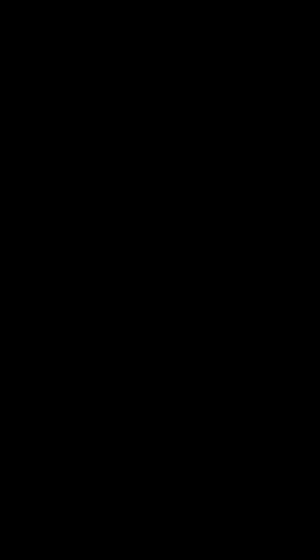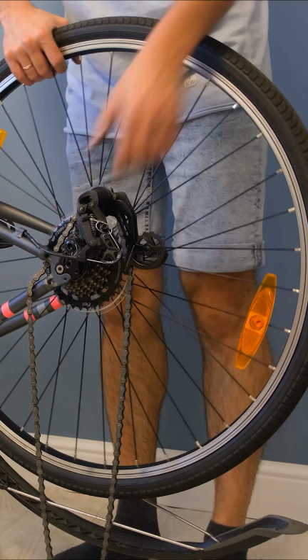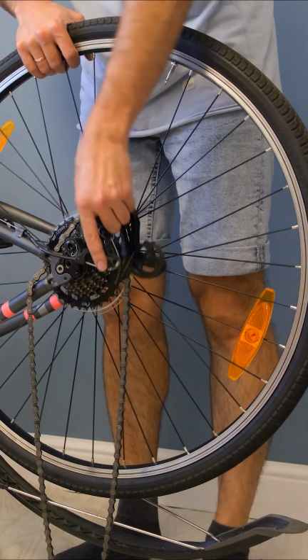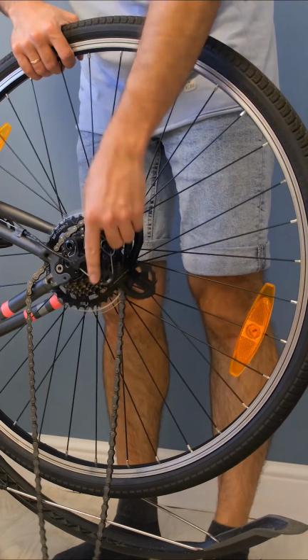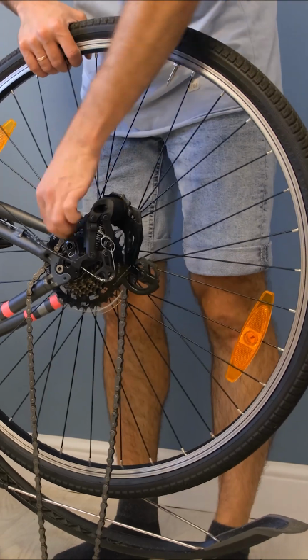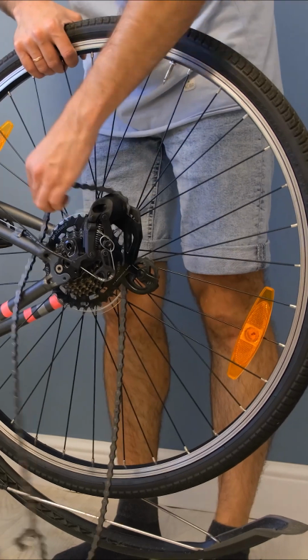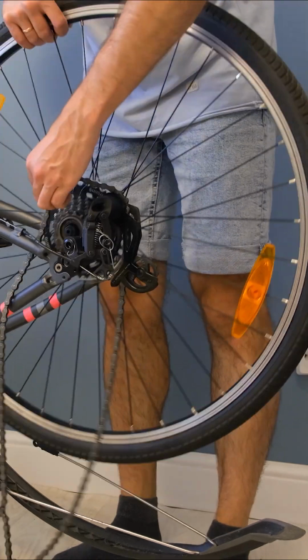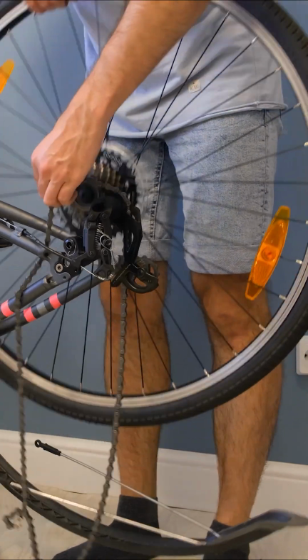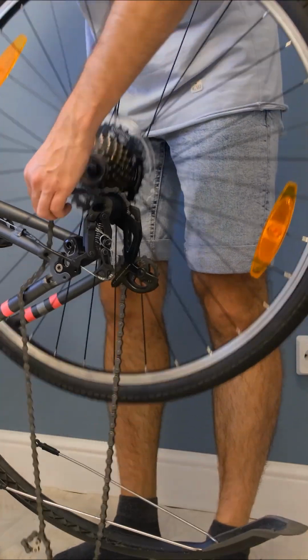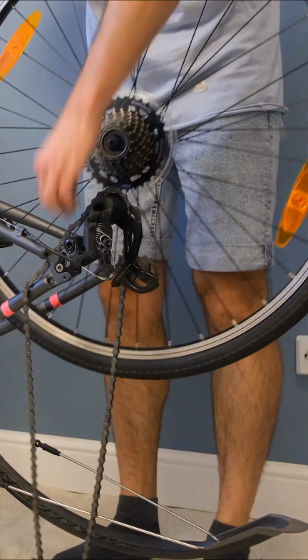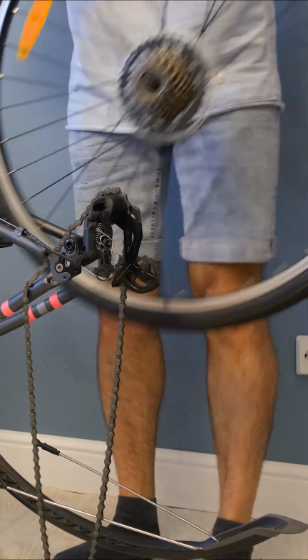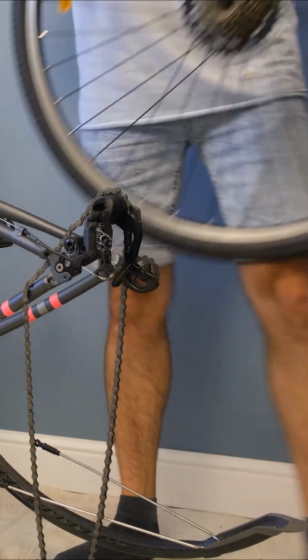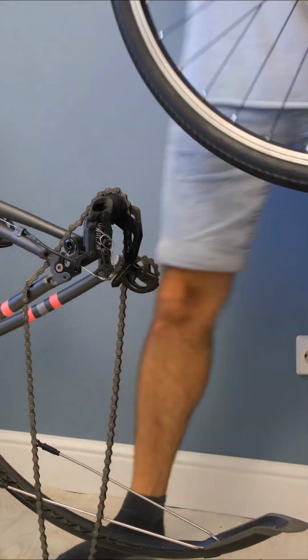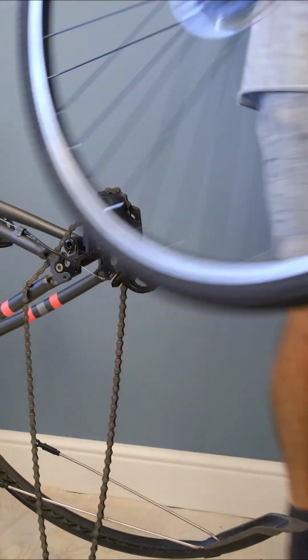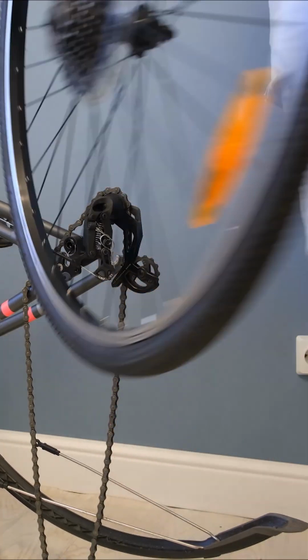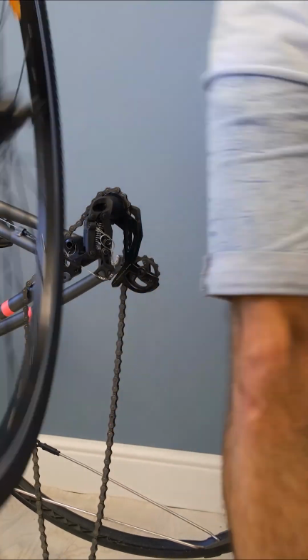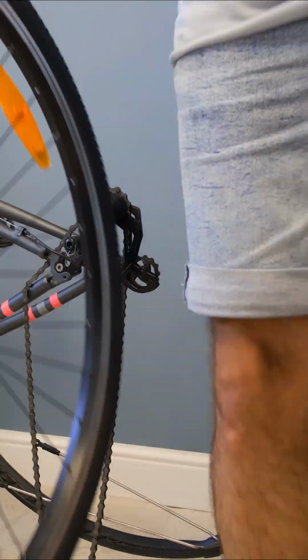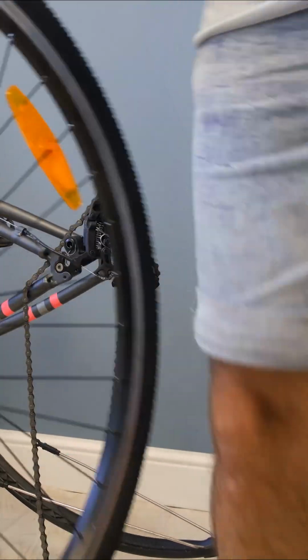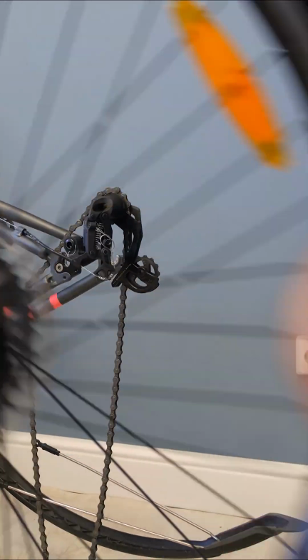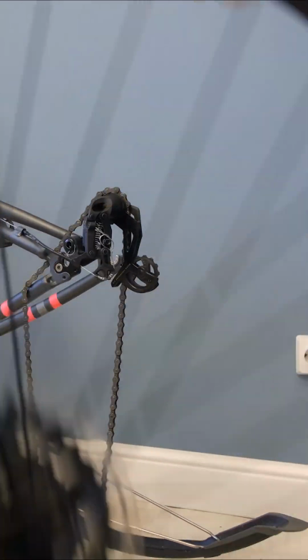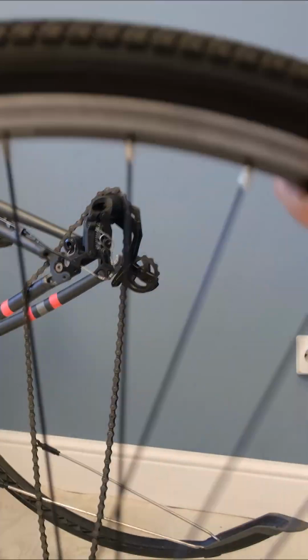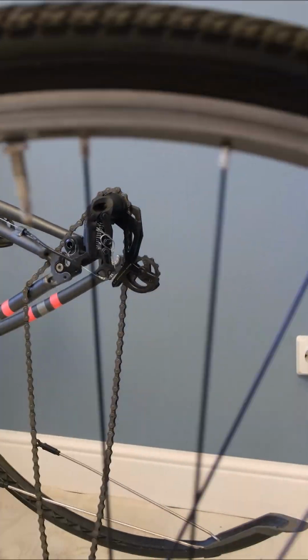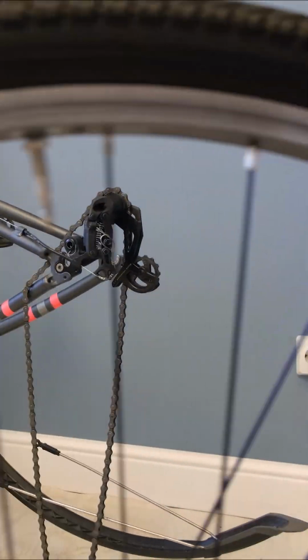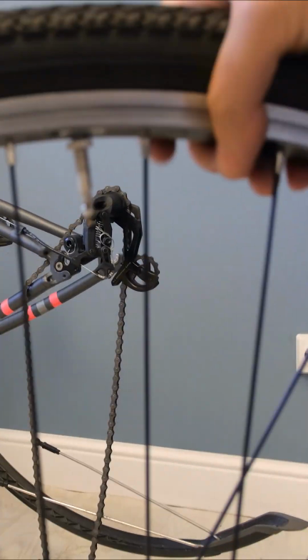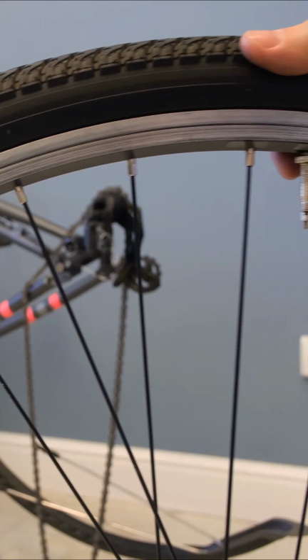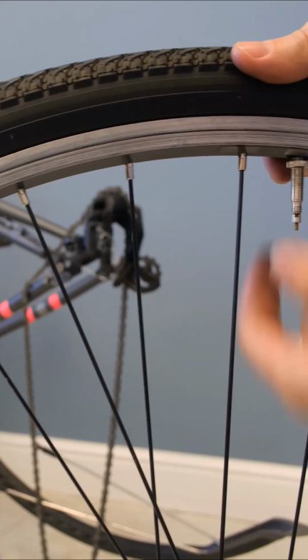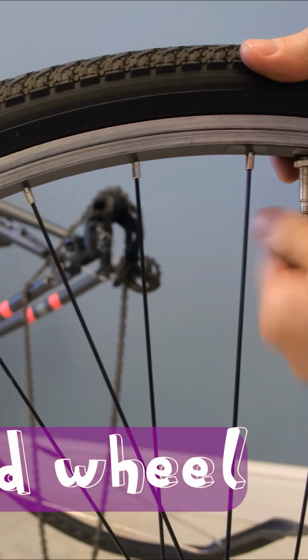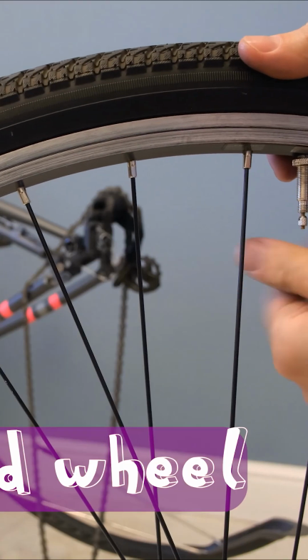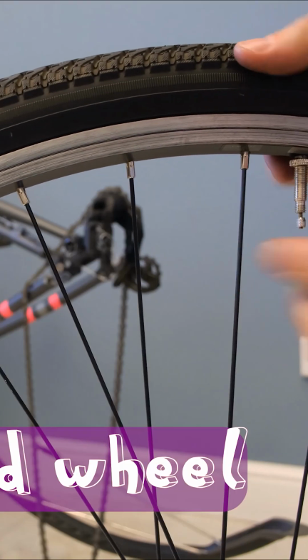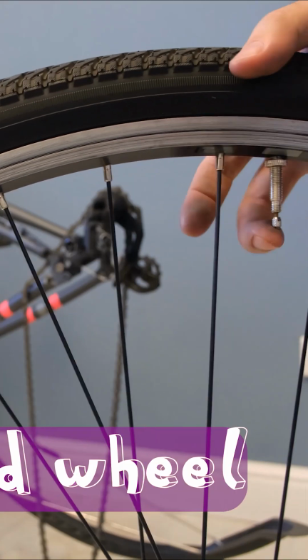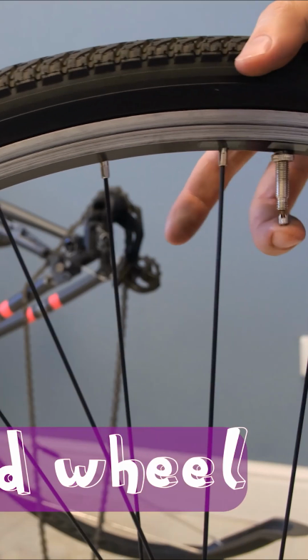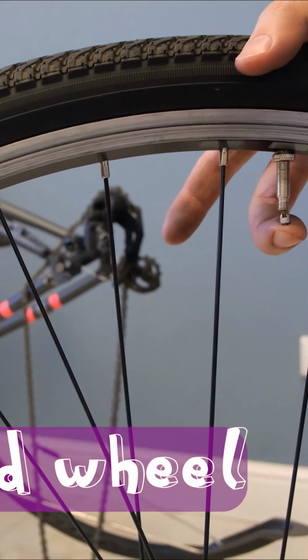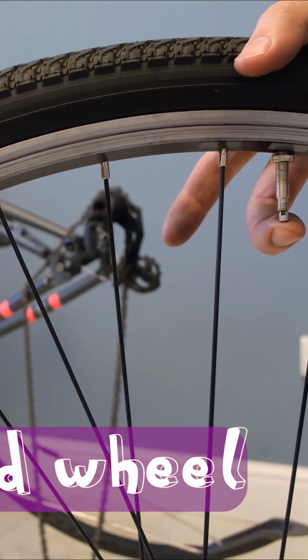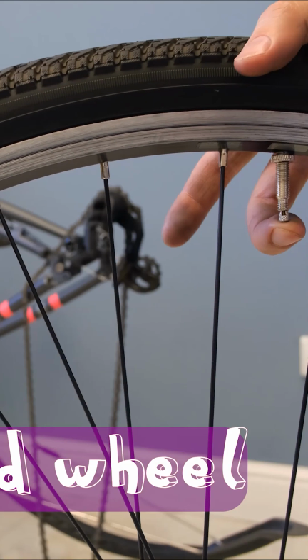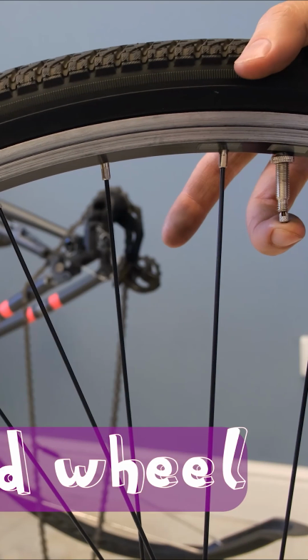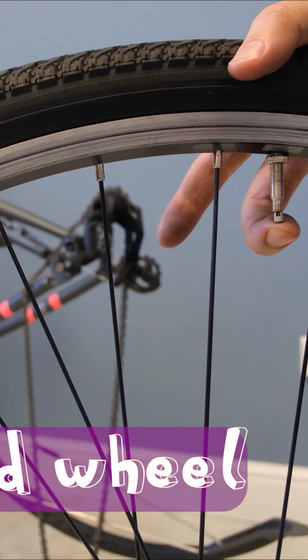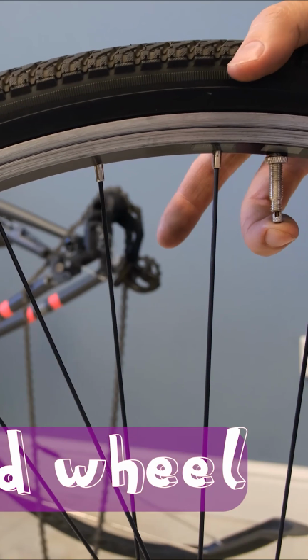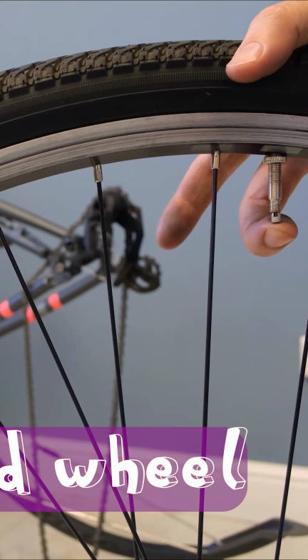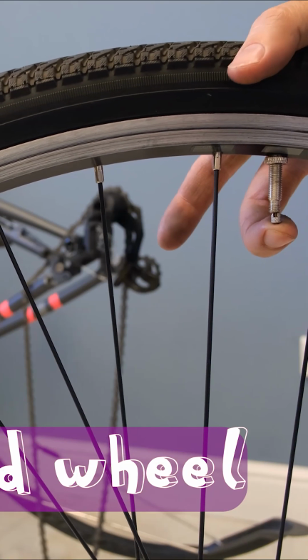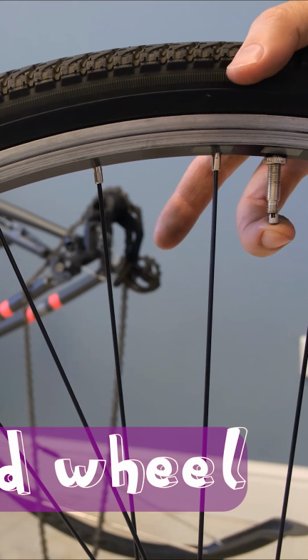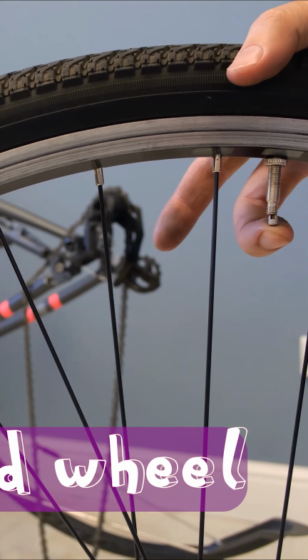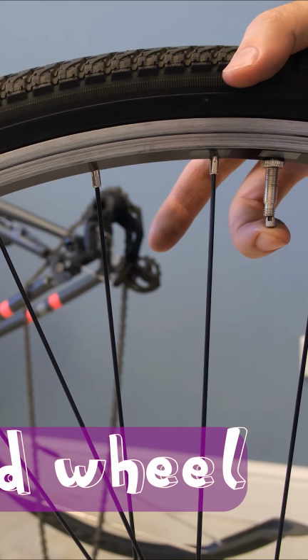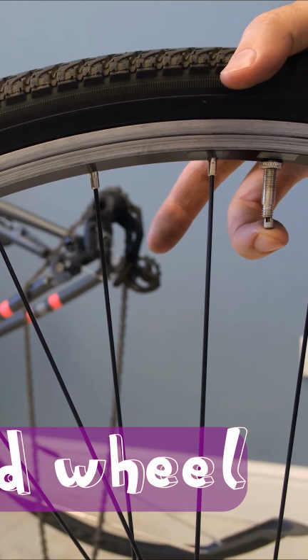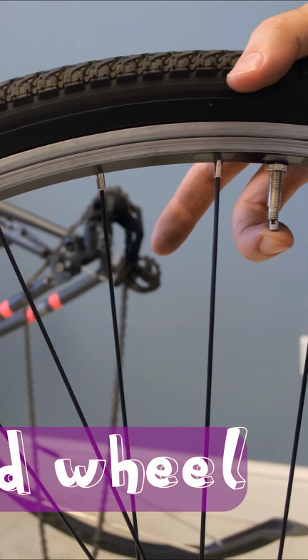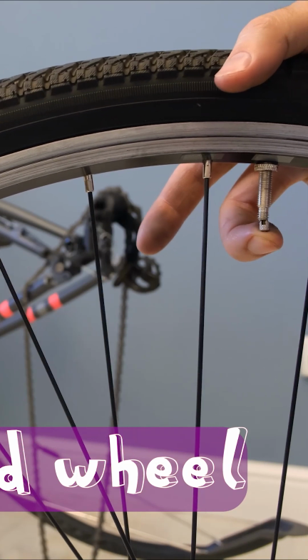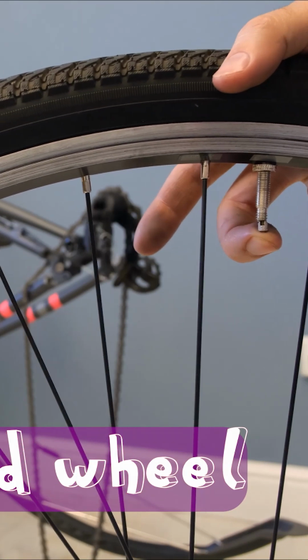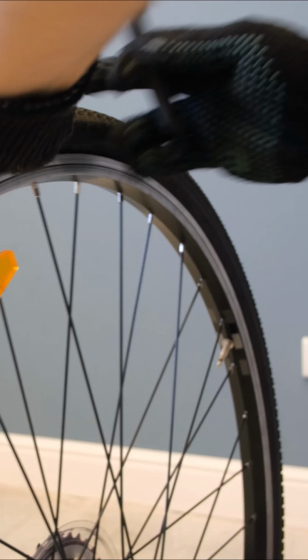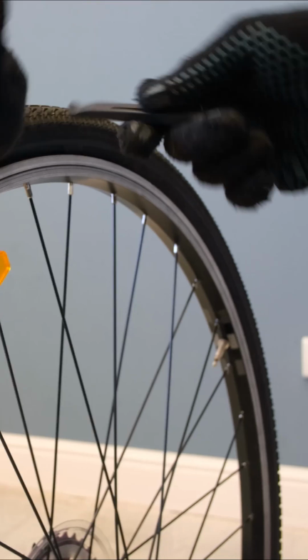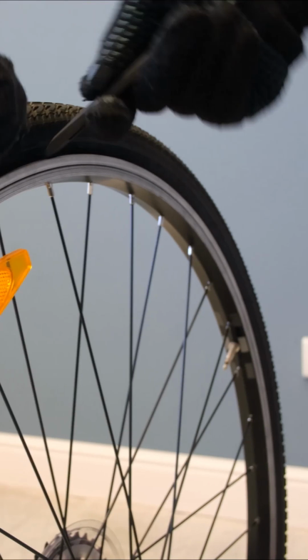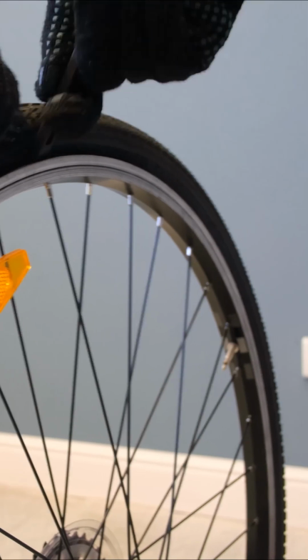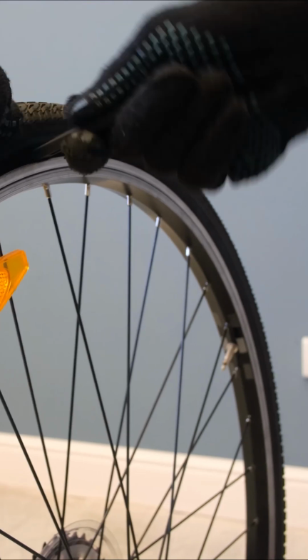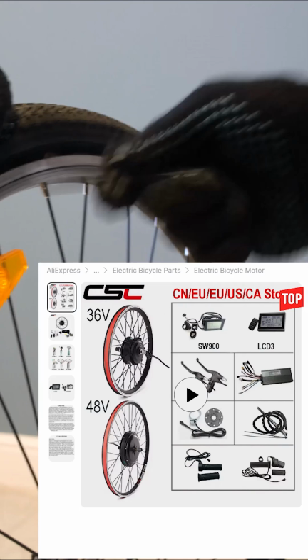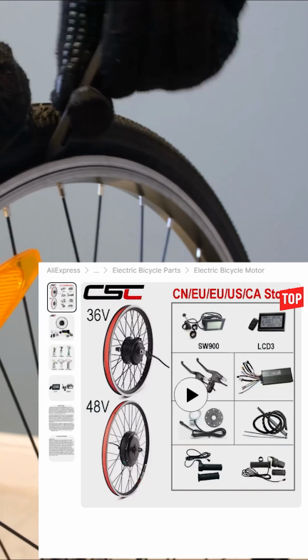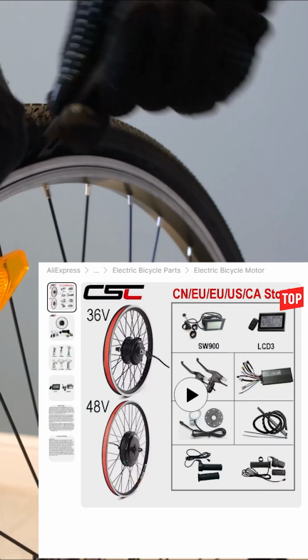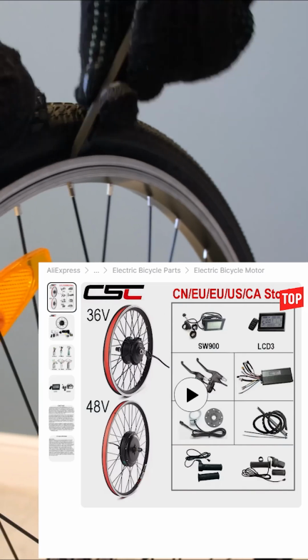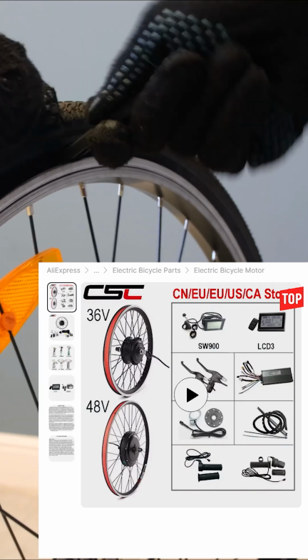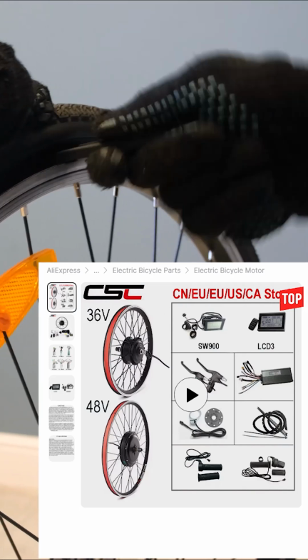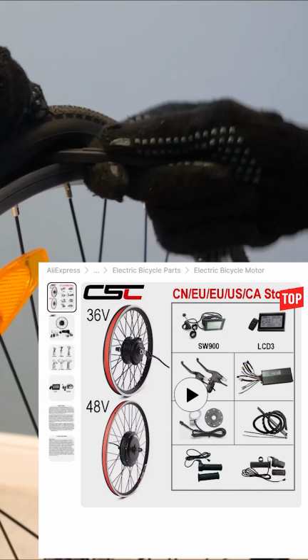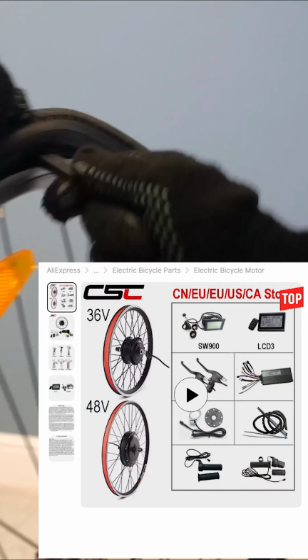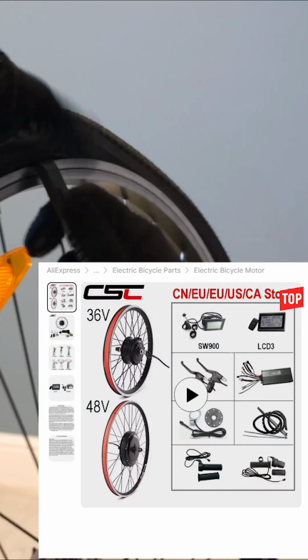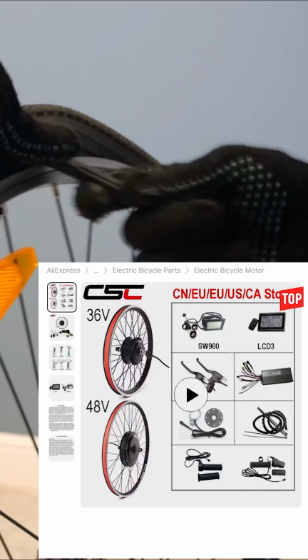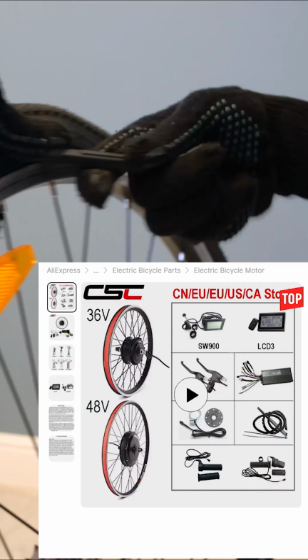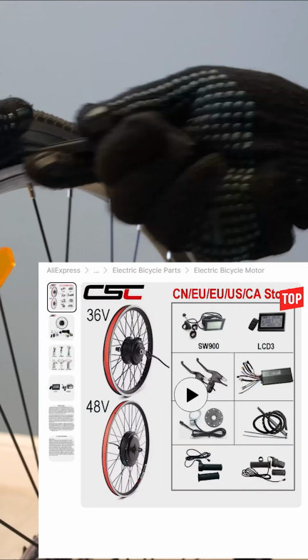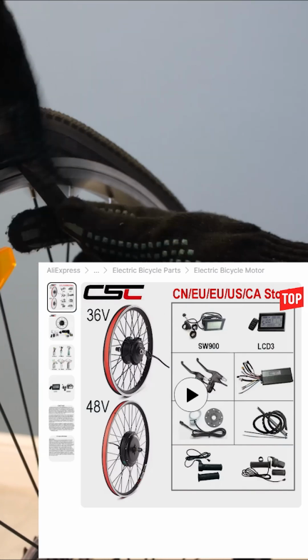Today I'll show you how I turned a regular city bike into a cool electric bike using a motor wheel from AliExpress.